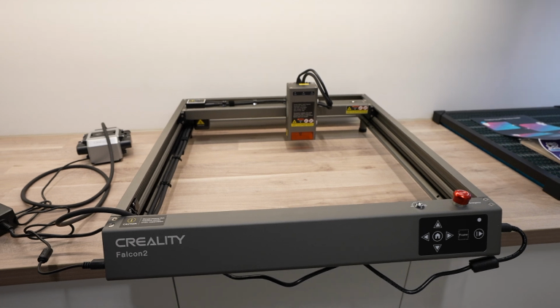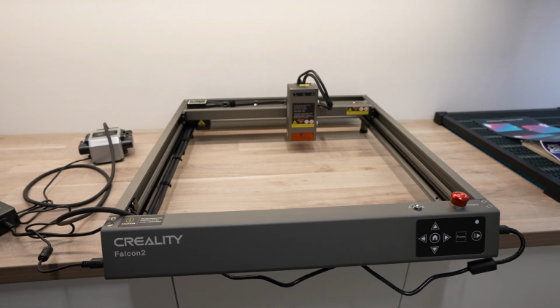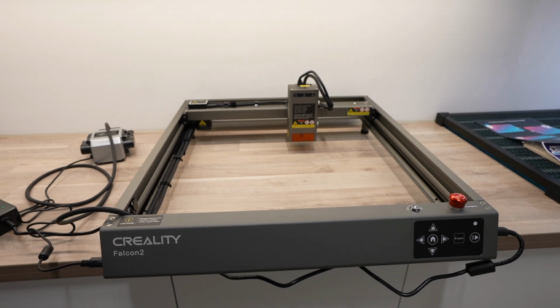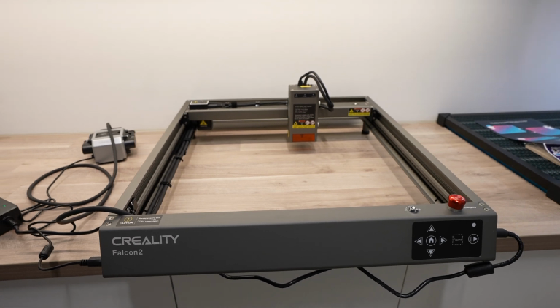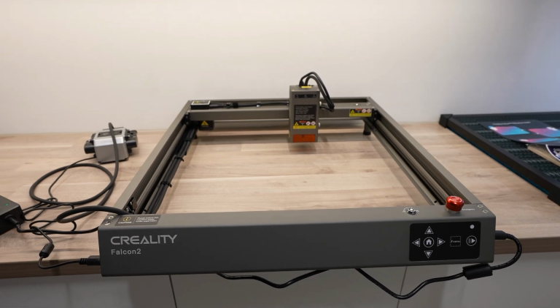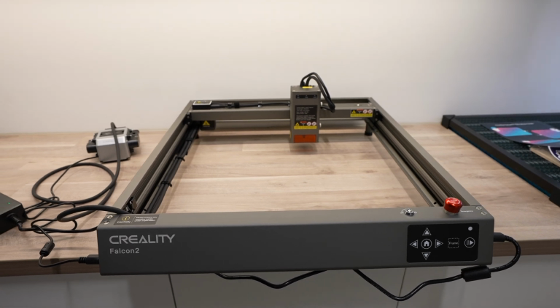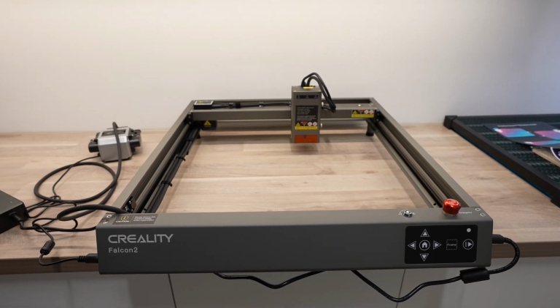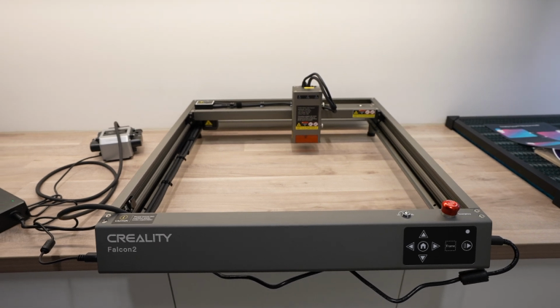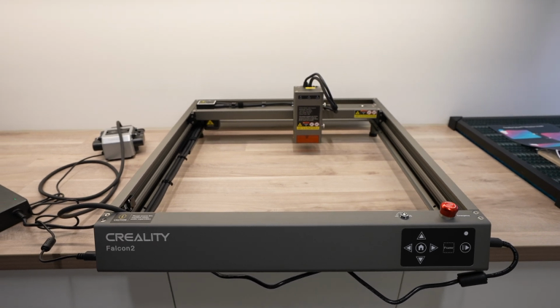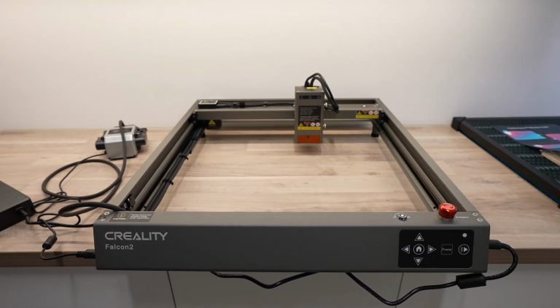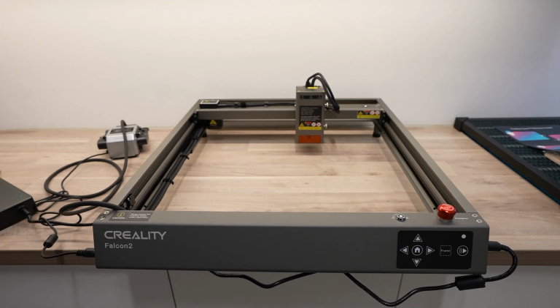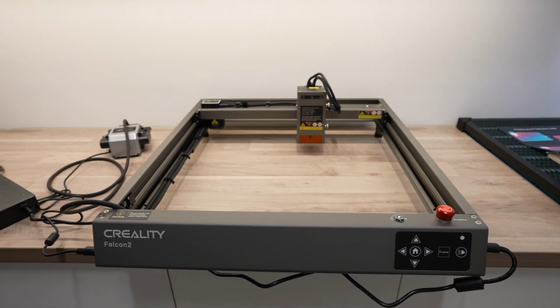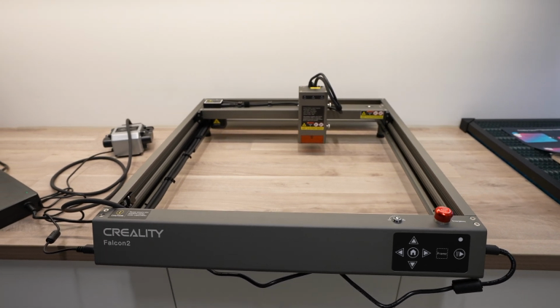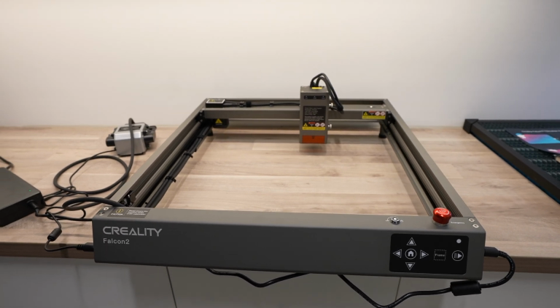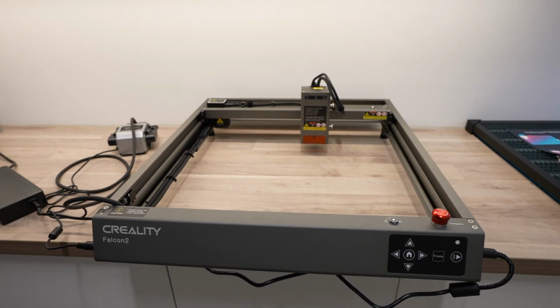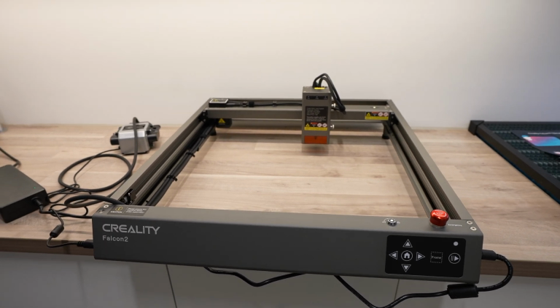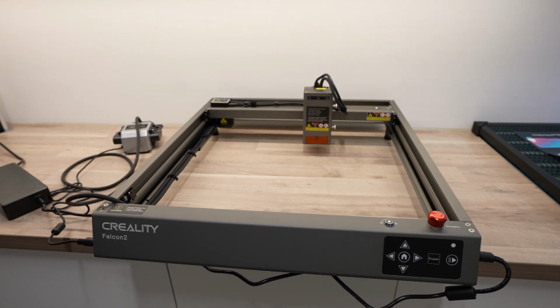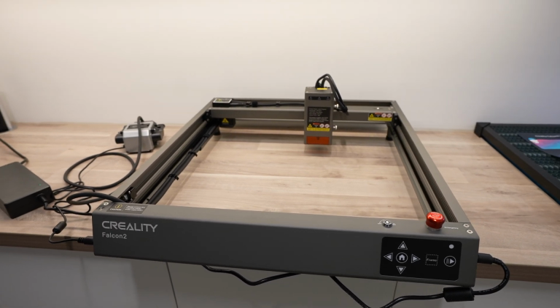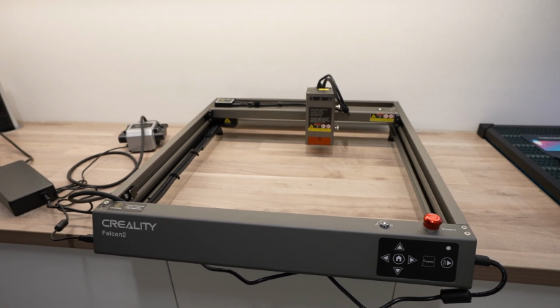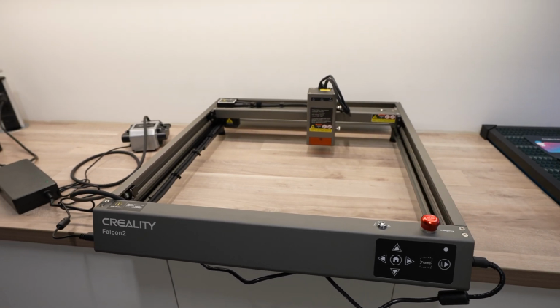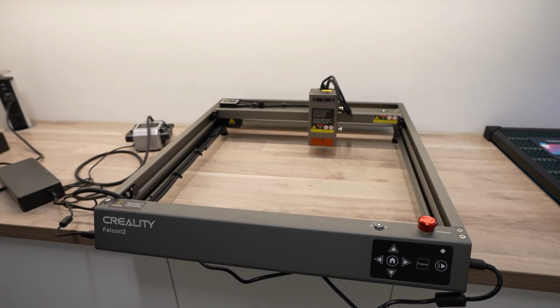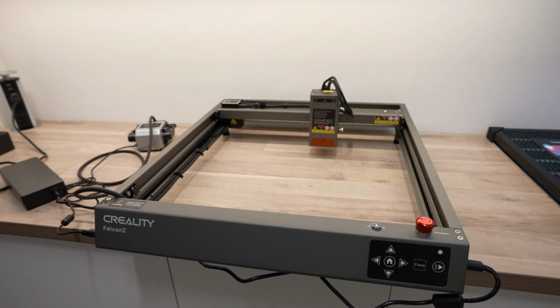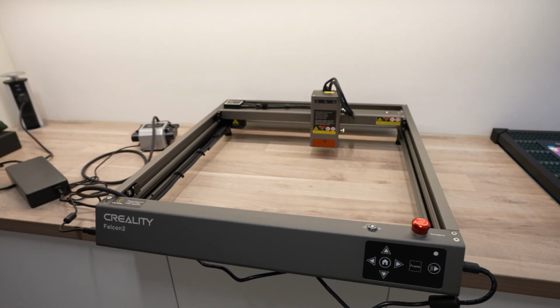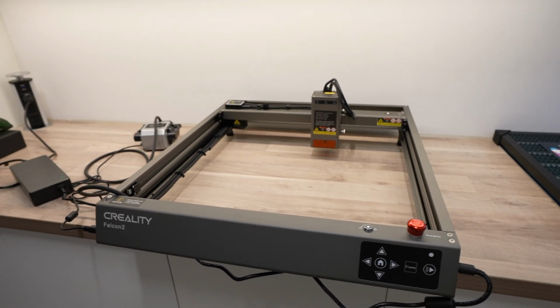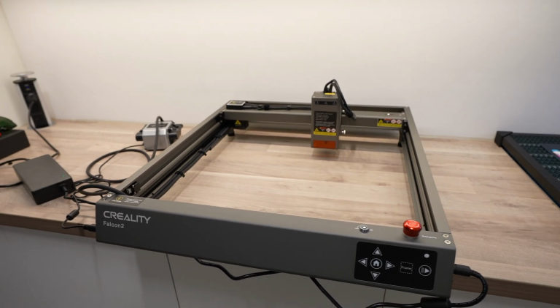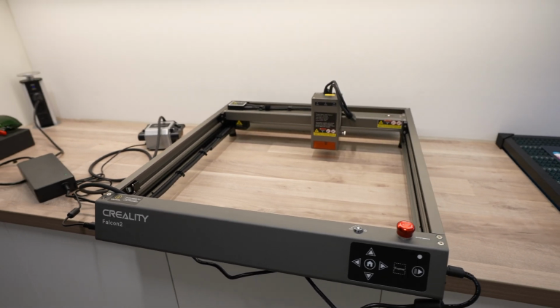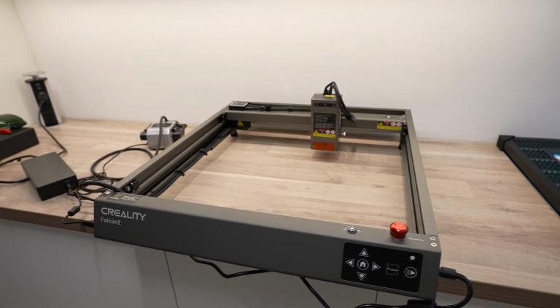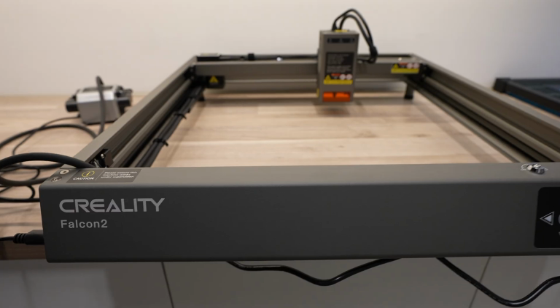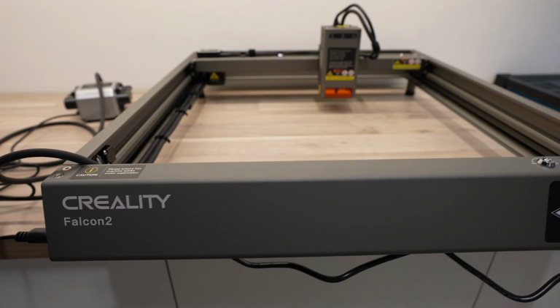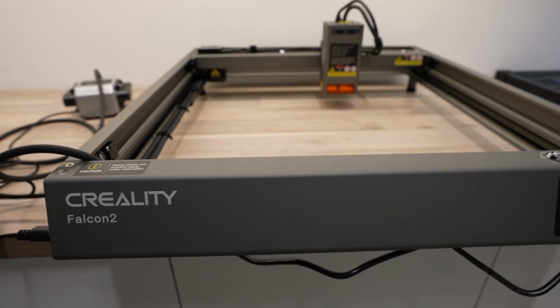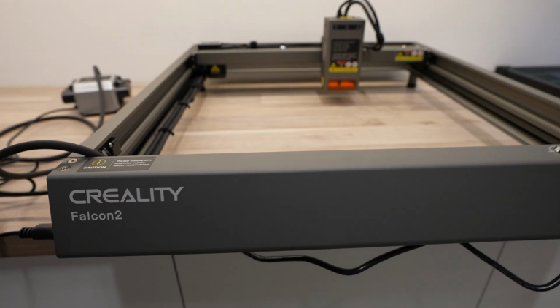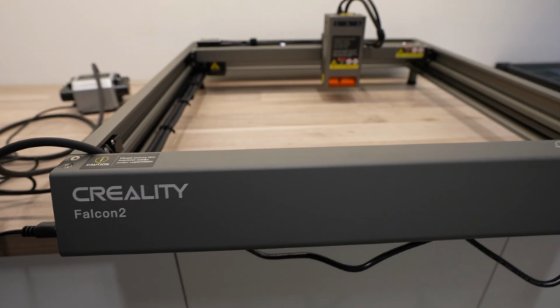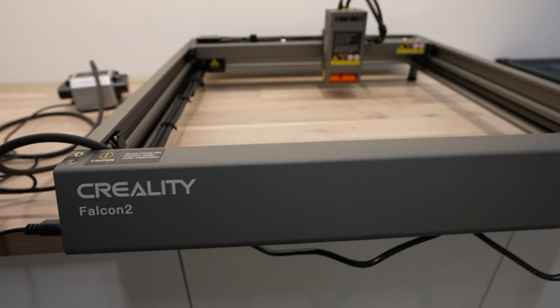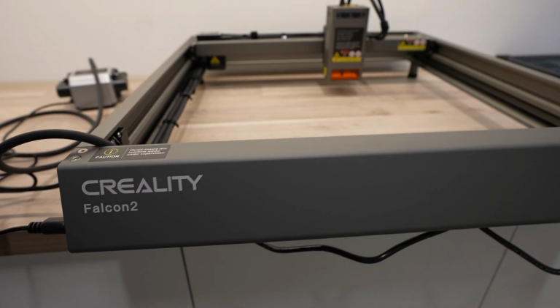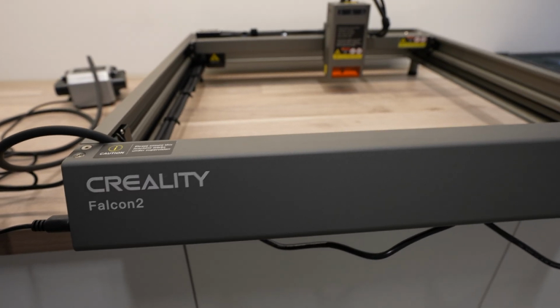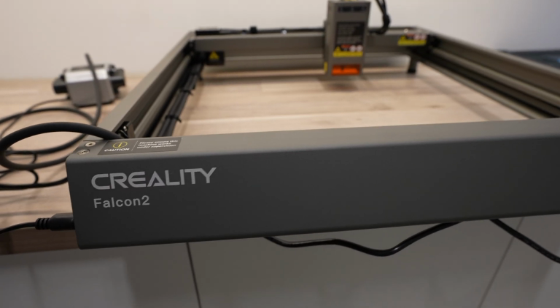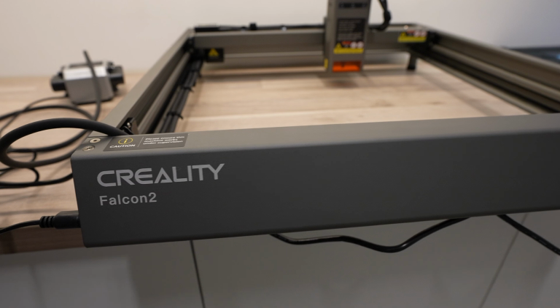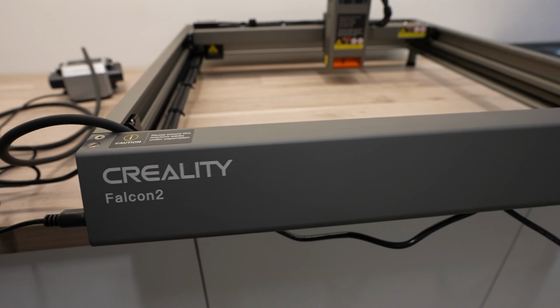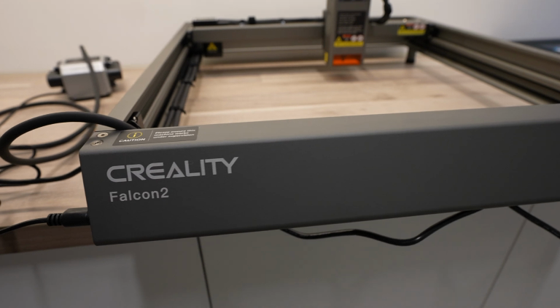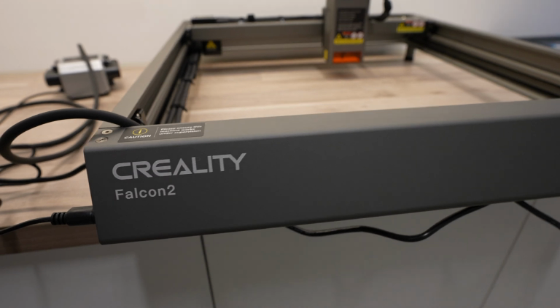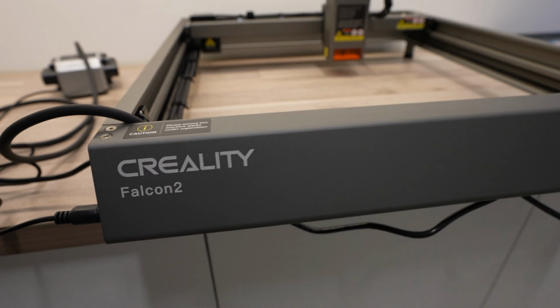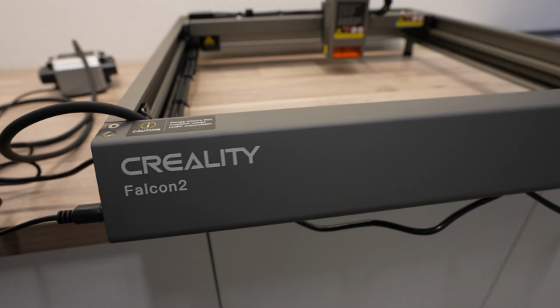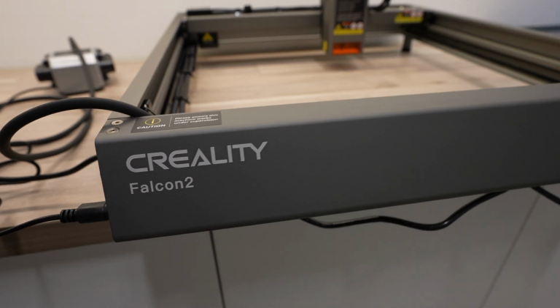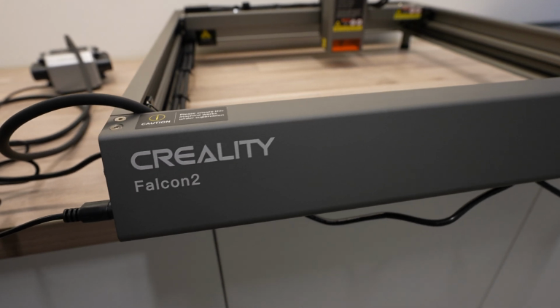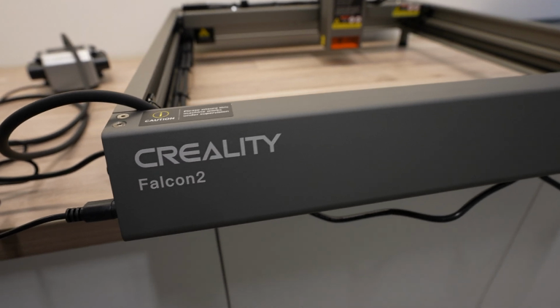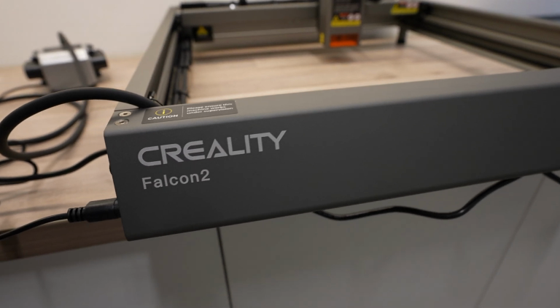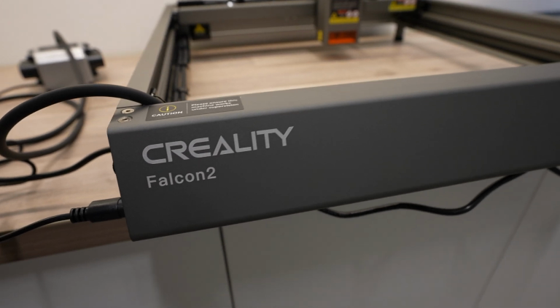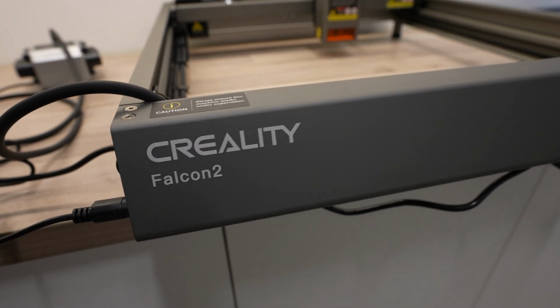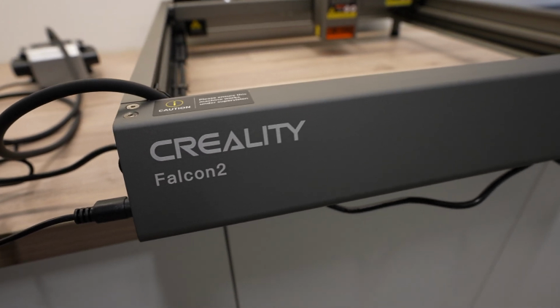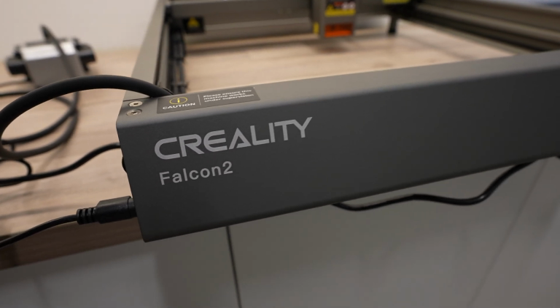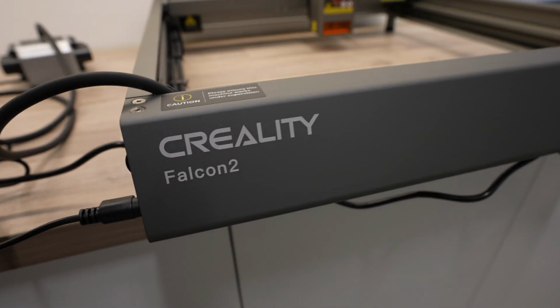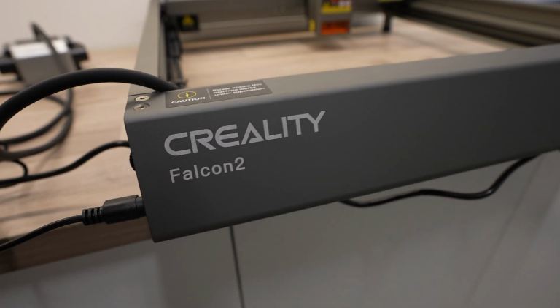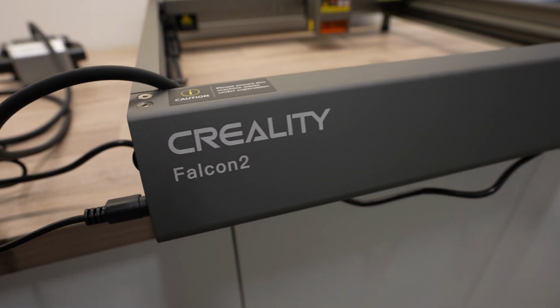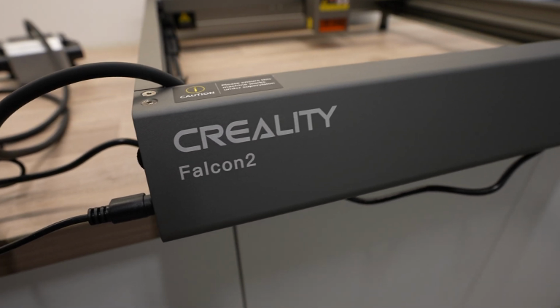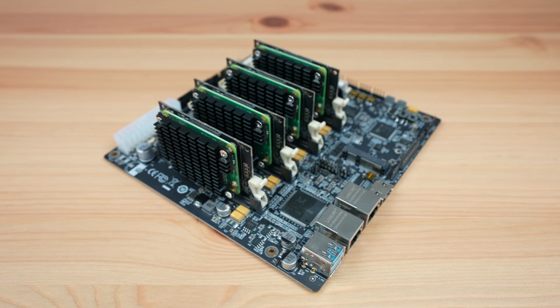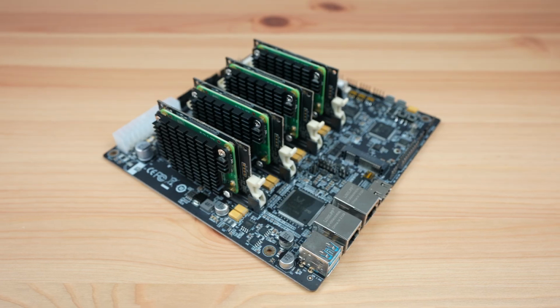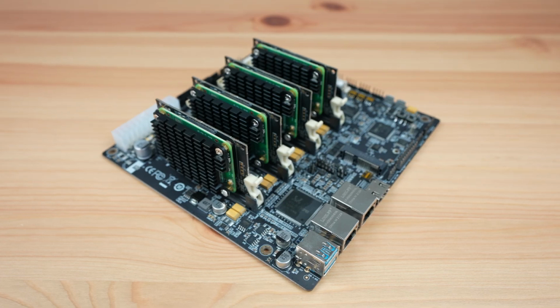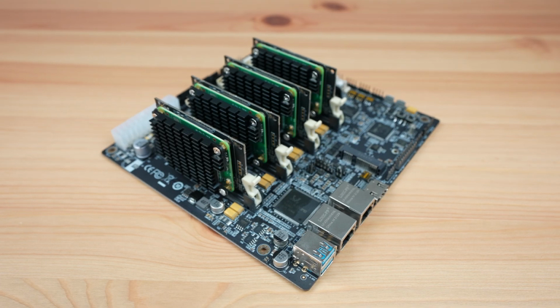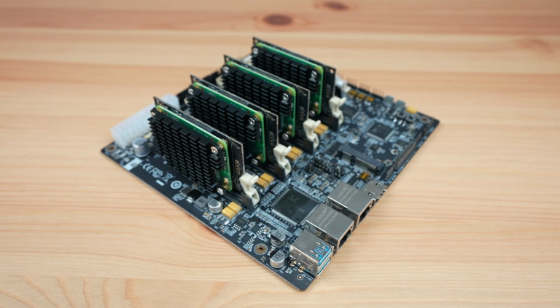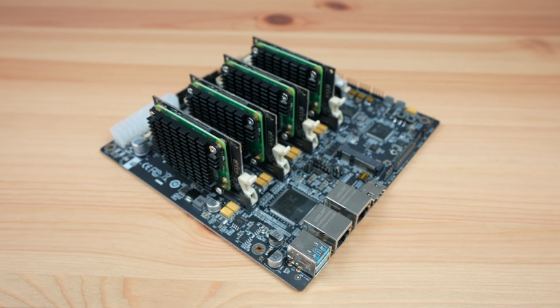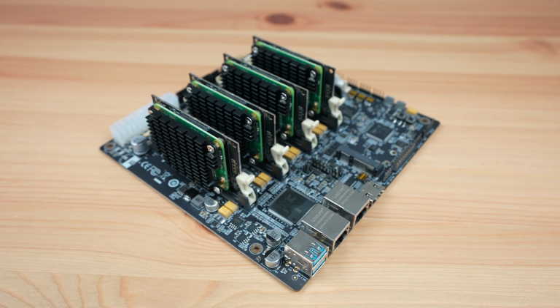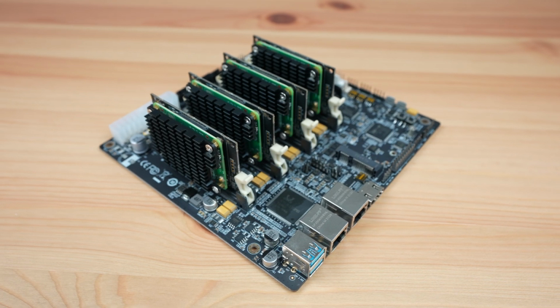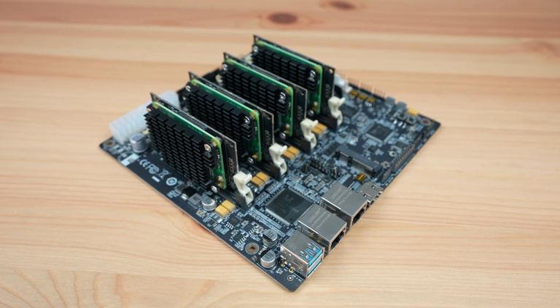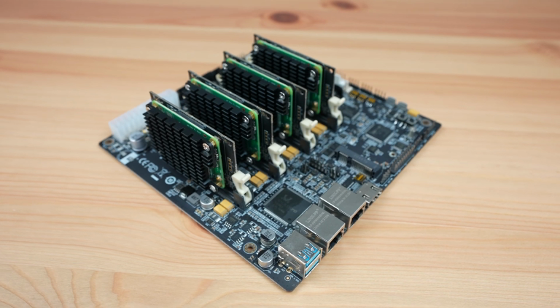Today we're going to be using the new Creality Falcon 2 40 watt laser cutter and engraver to make up a mini RTX computer case for my Turing Pi 2.